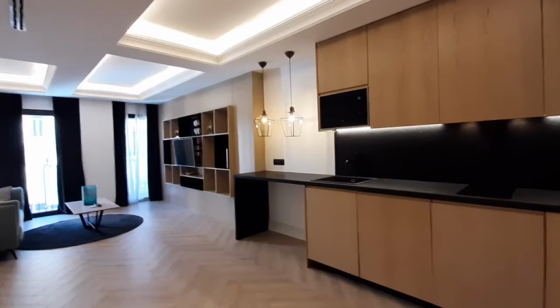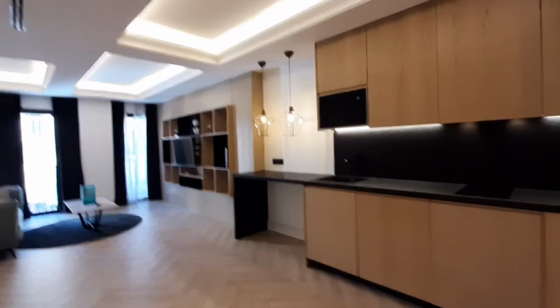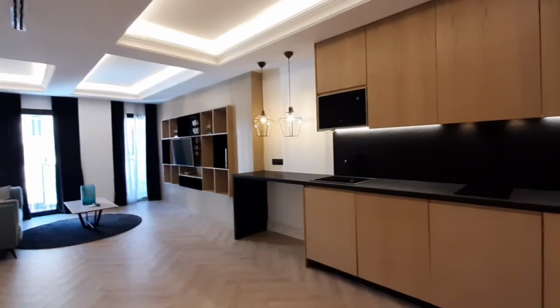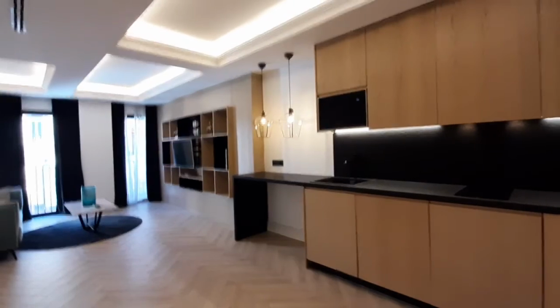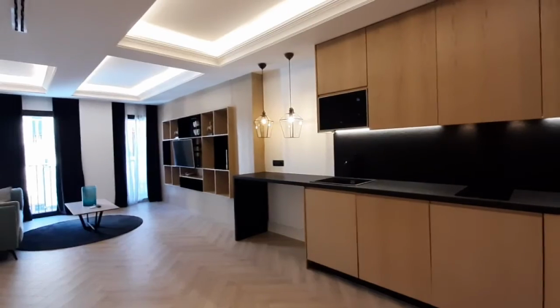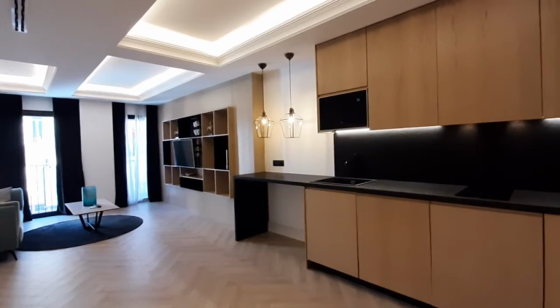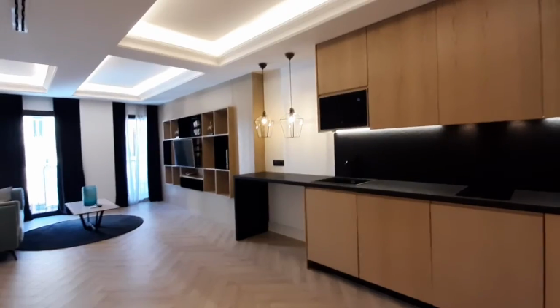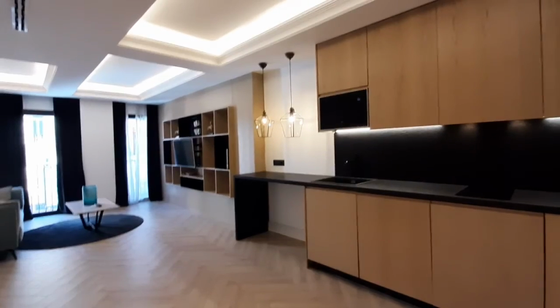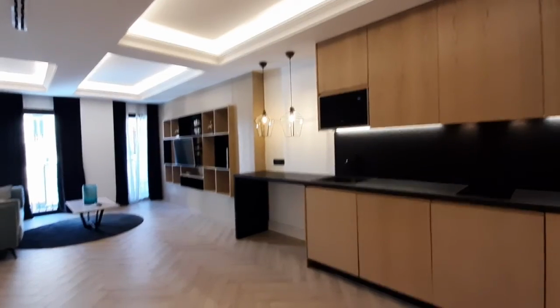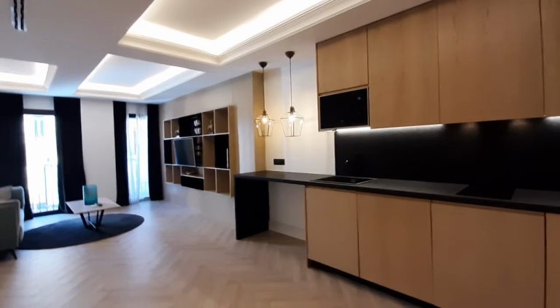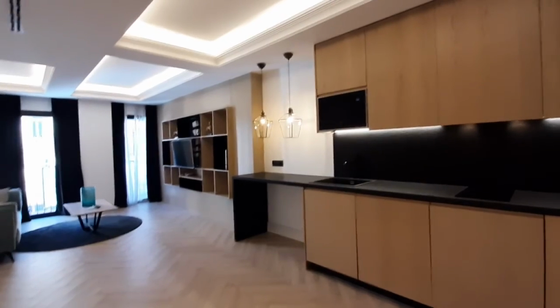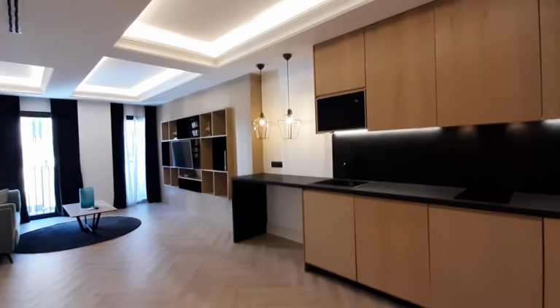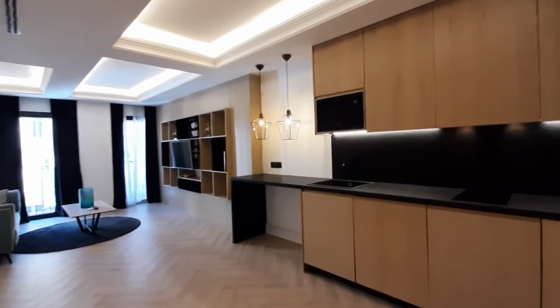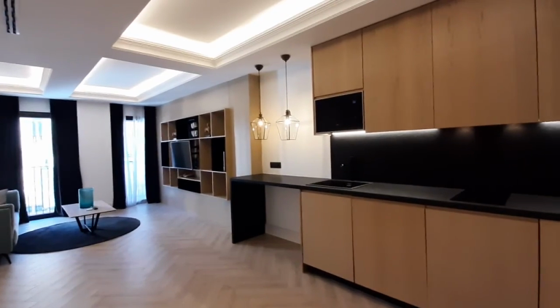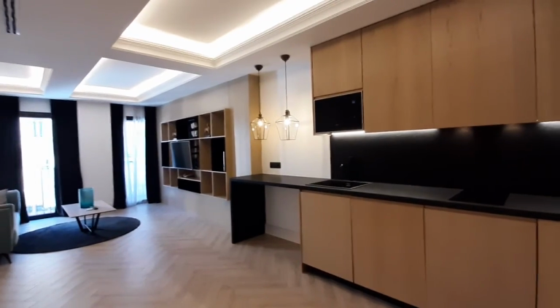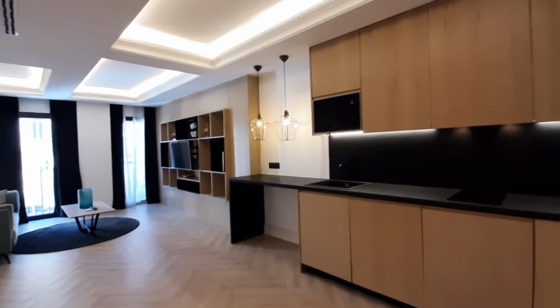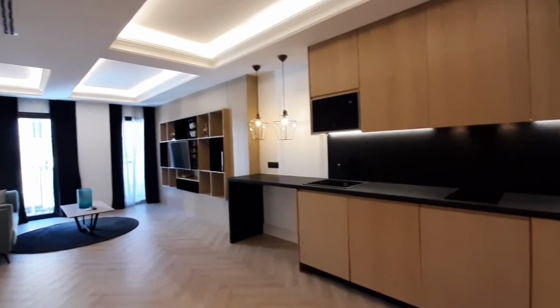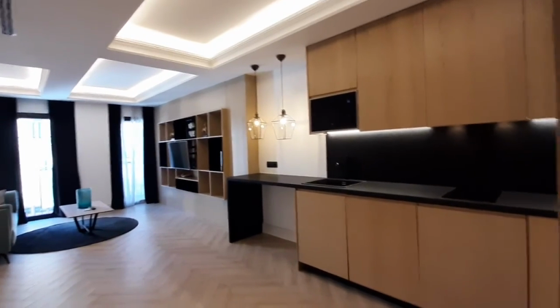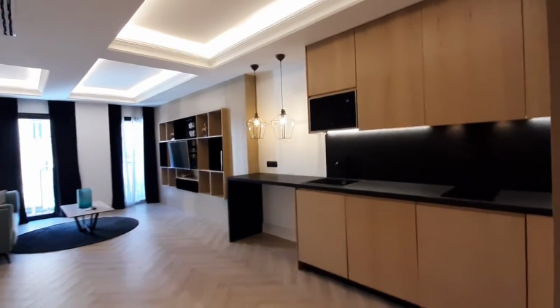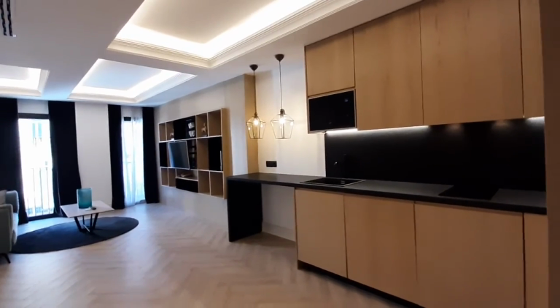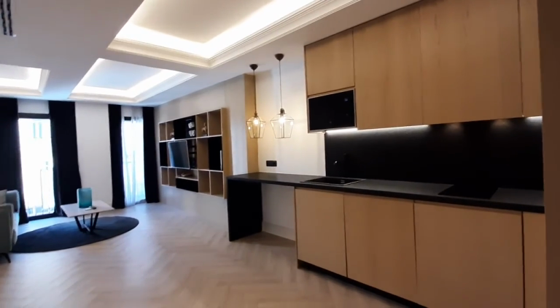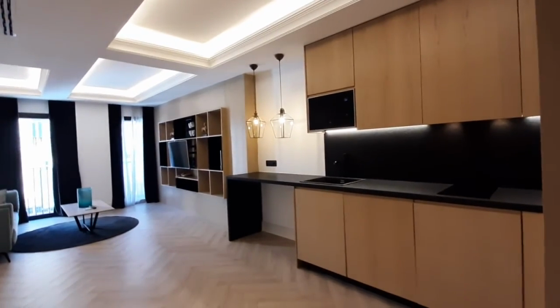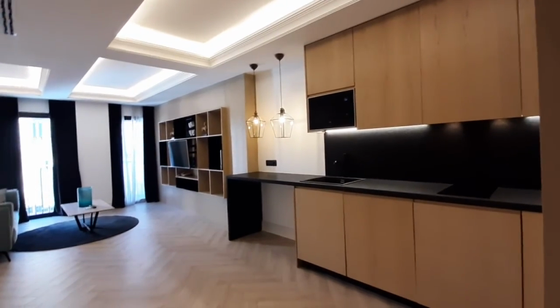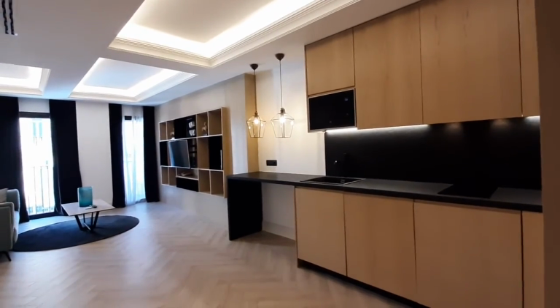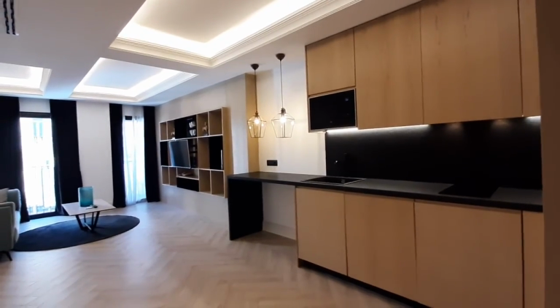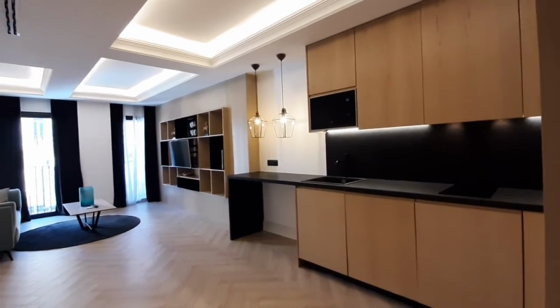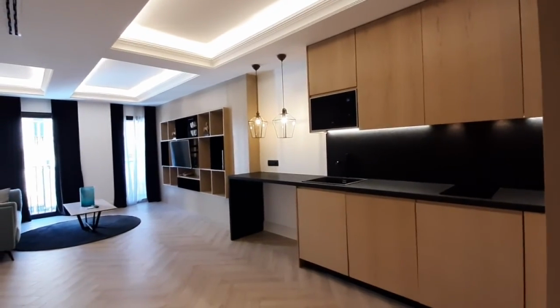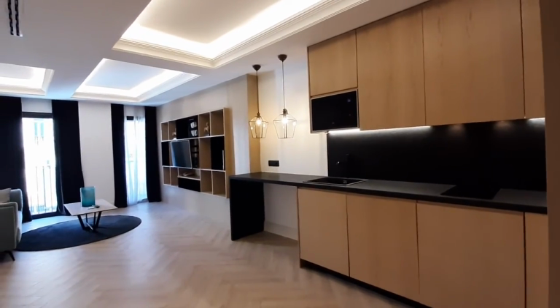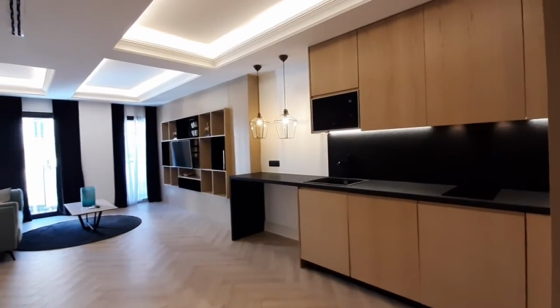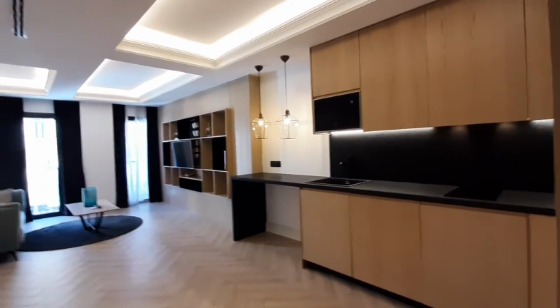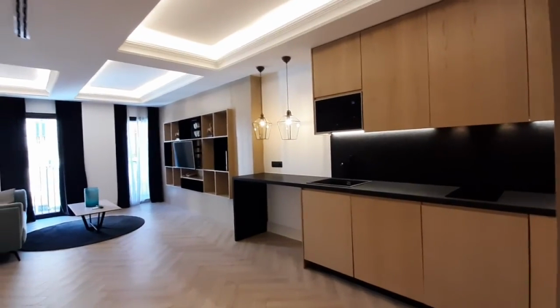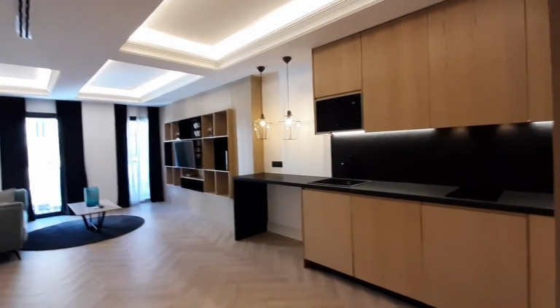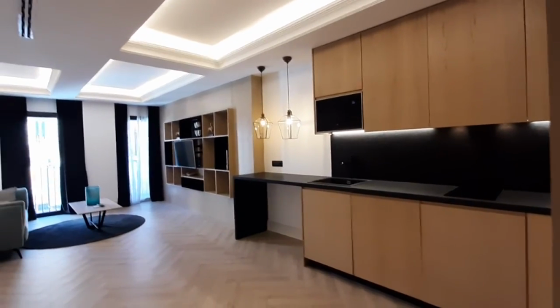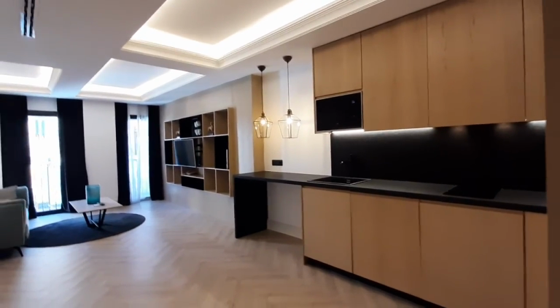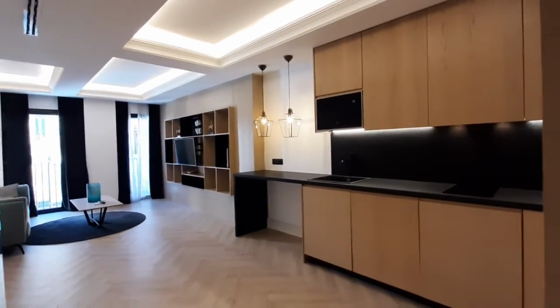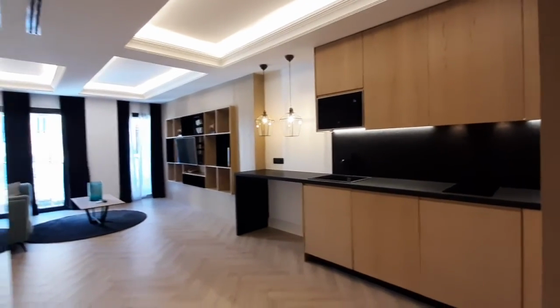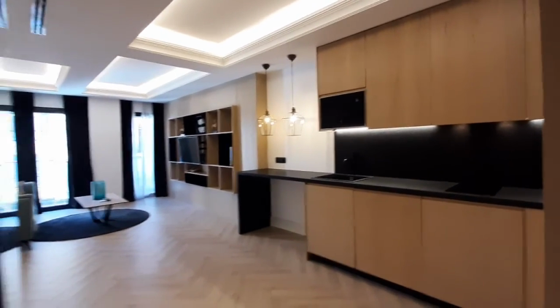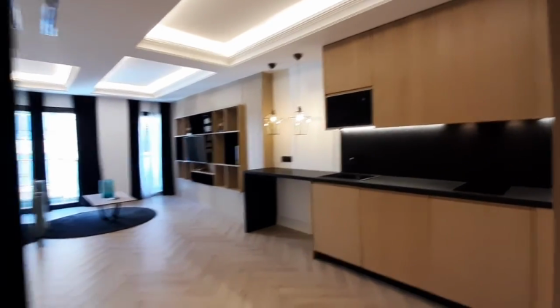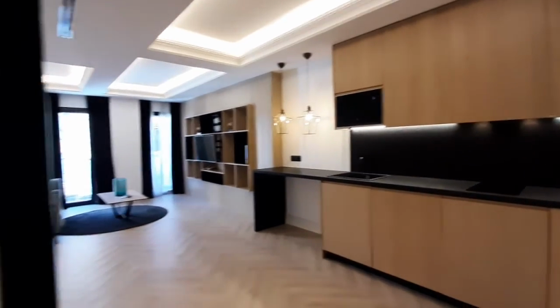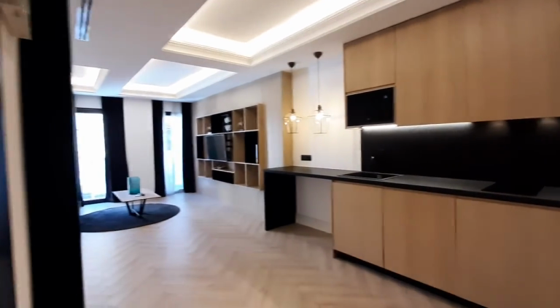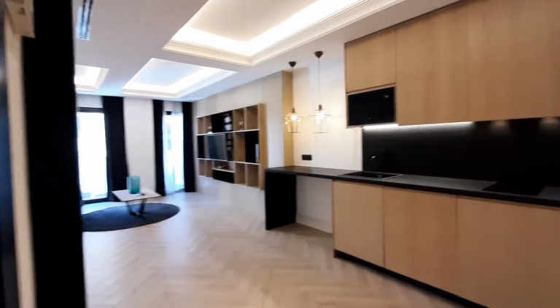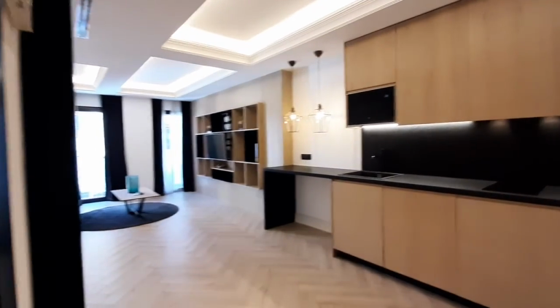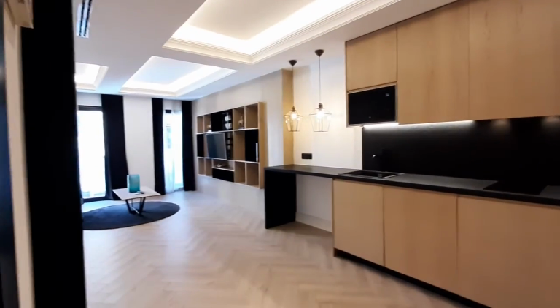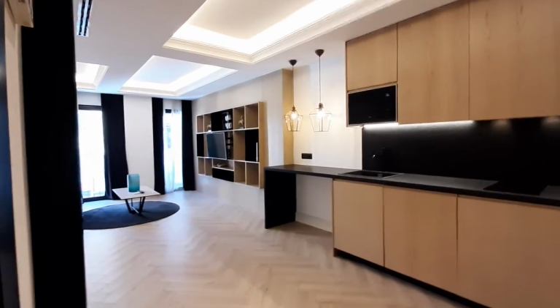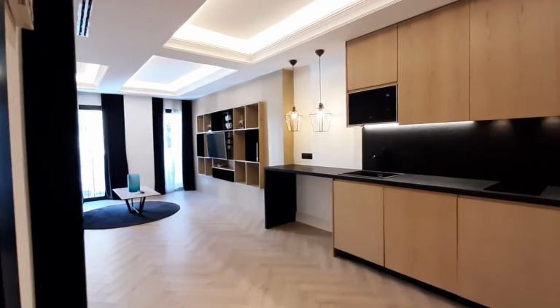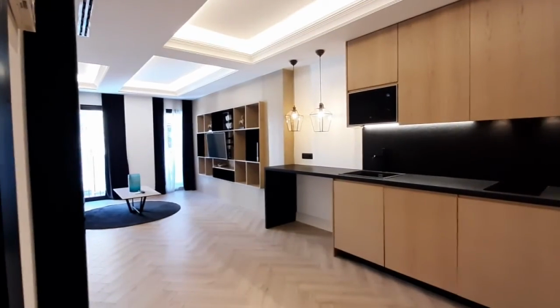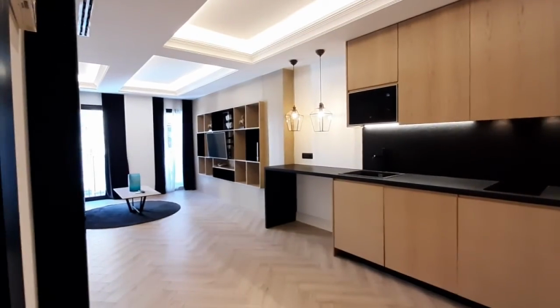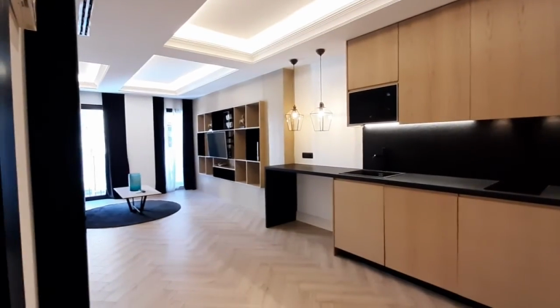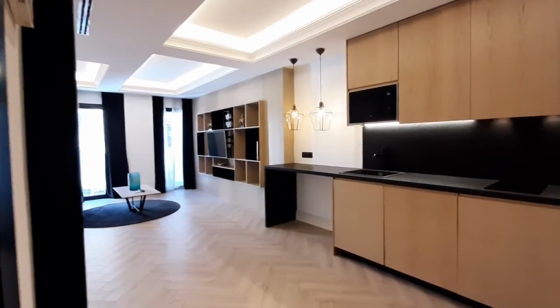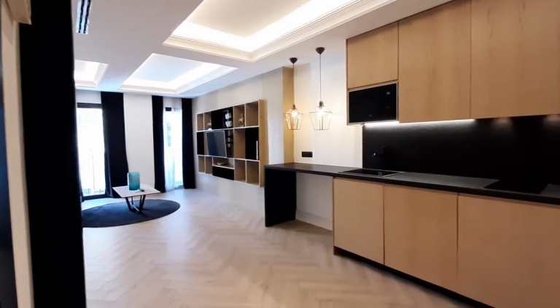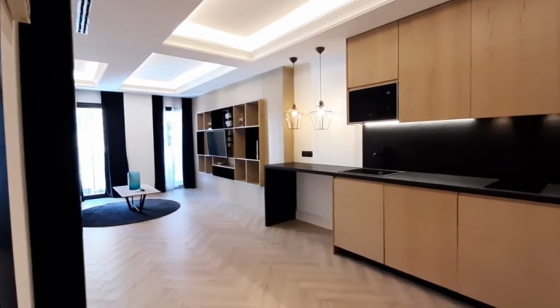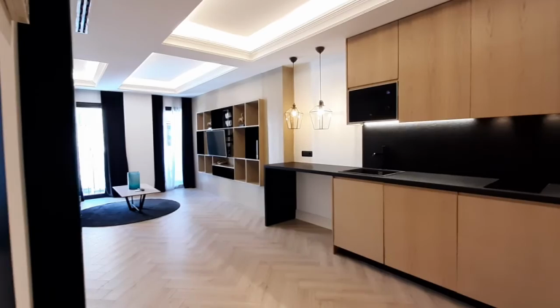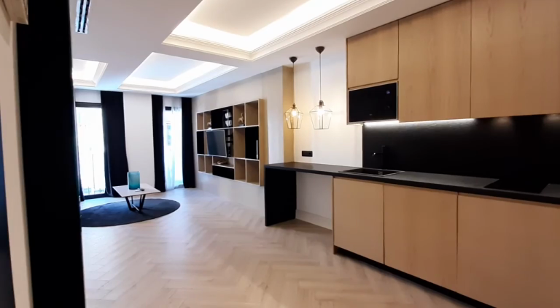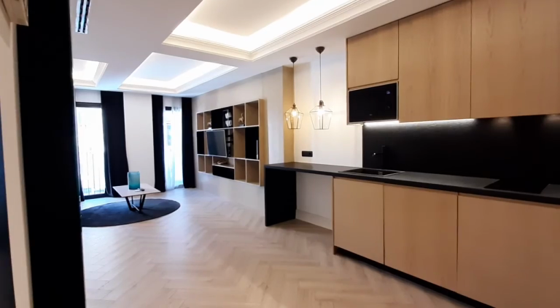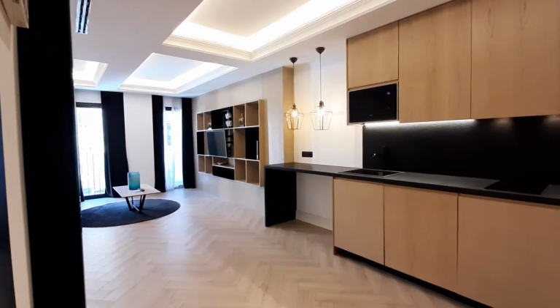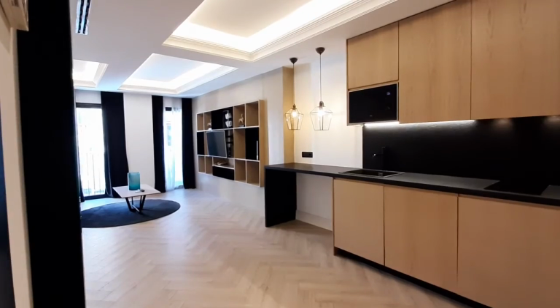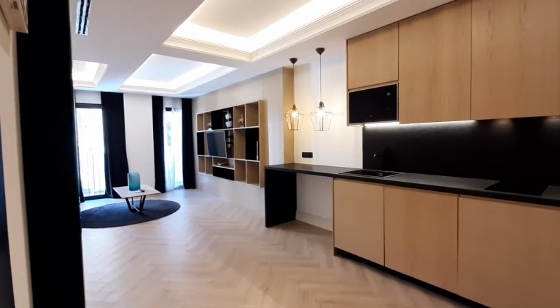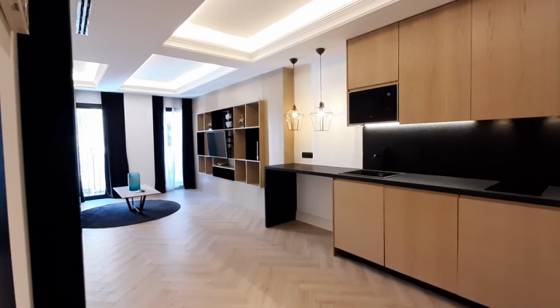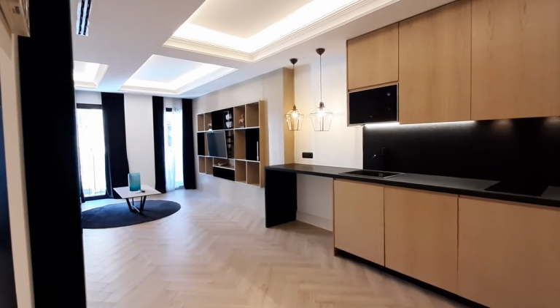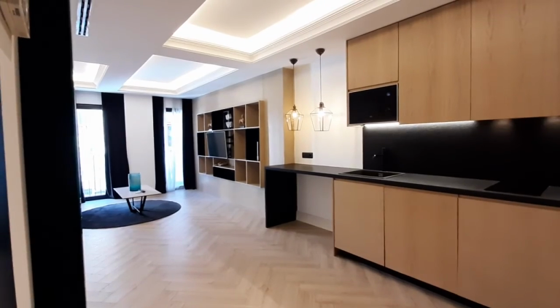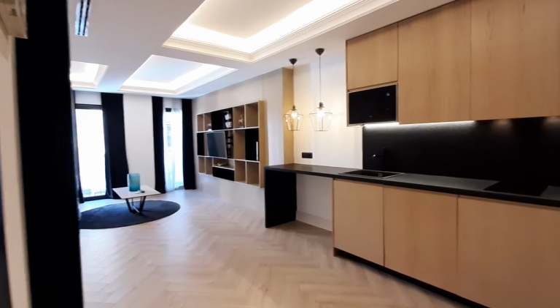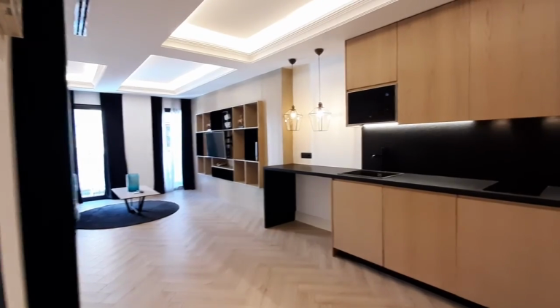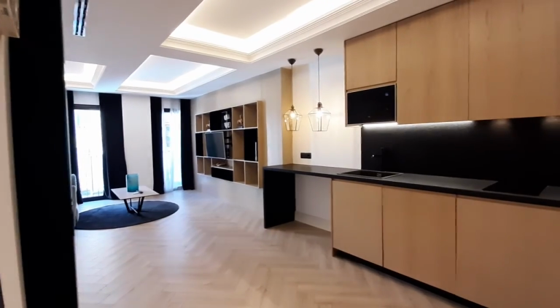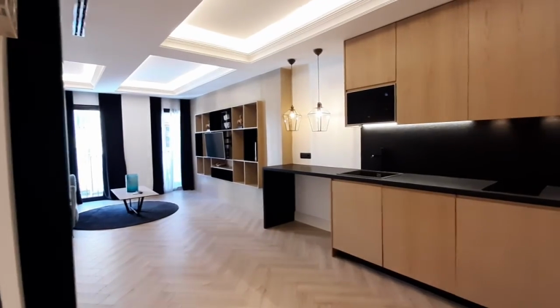Hello, this is Anna from Spotahome. Here we are in Carrer de Pol. We're going to visit this one-bedroom apartment.